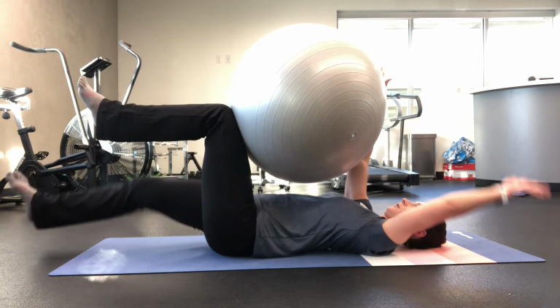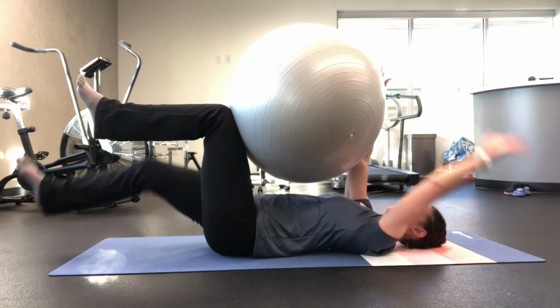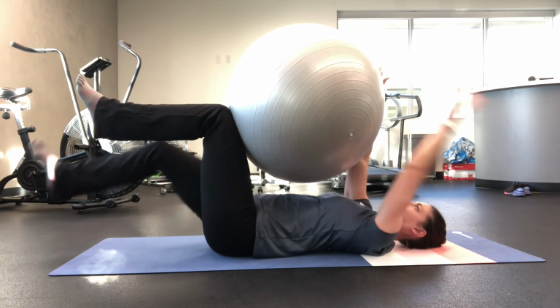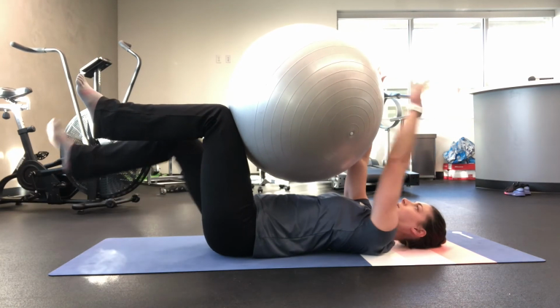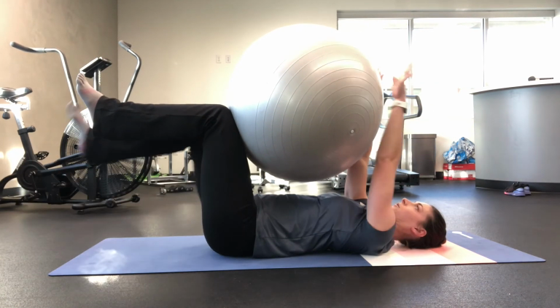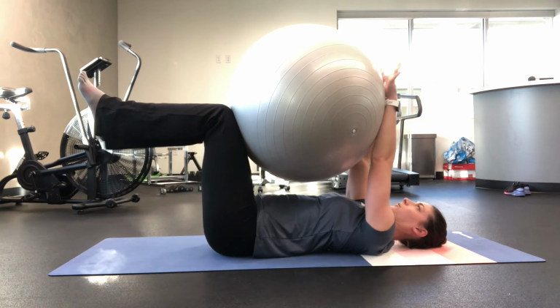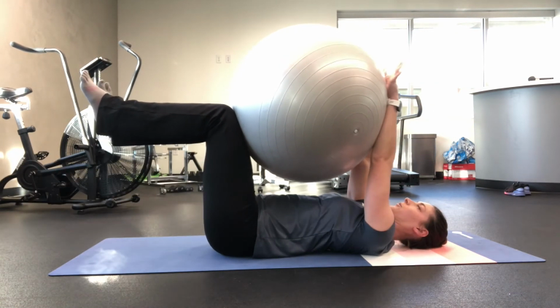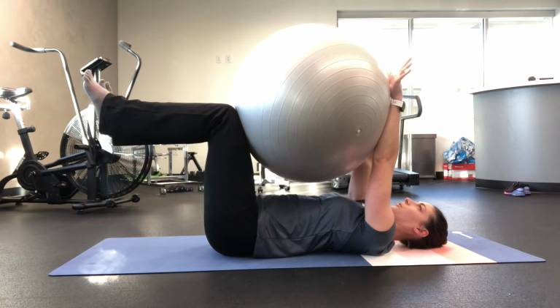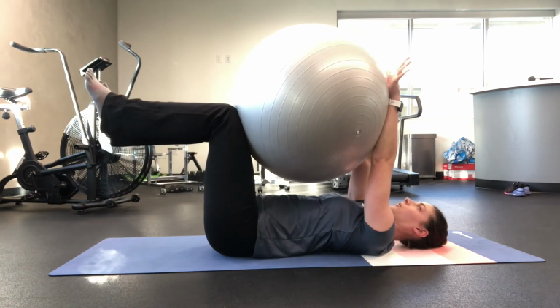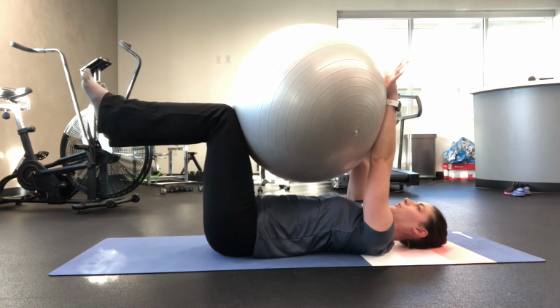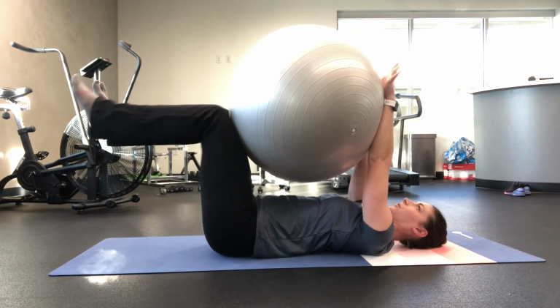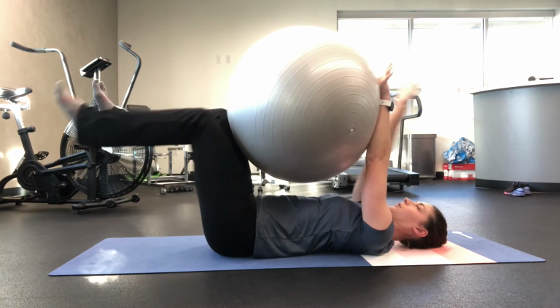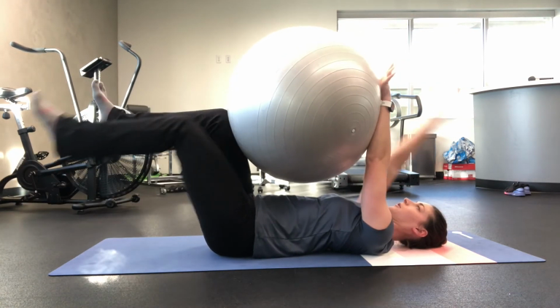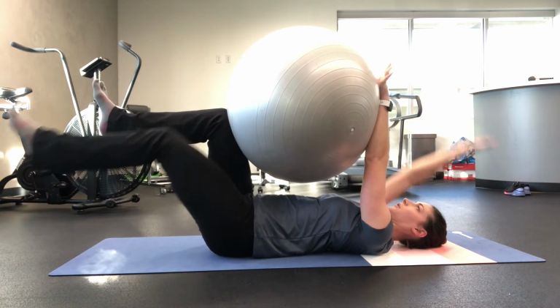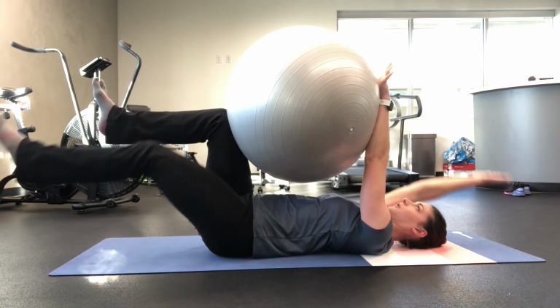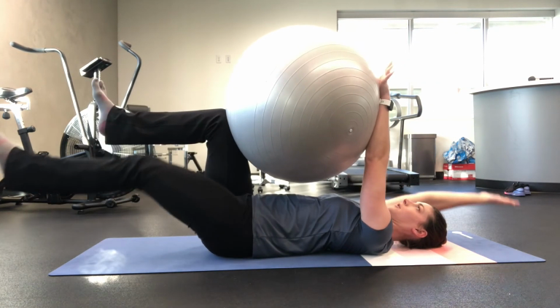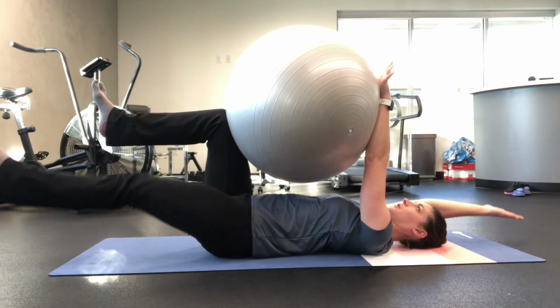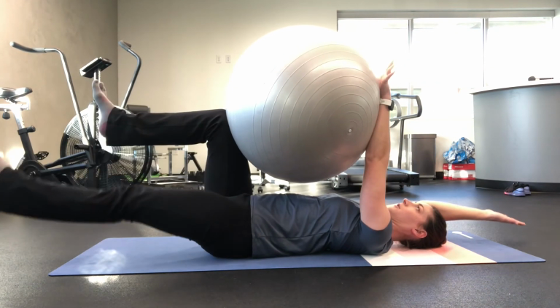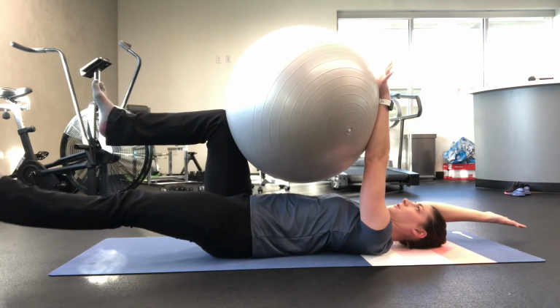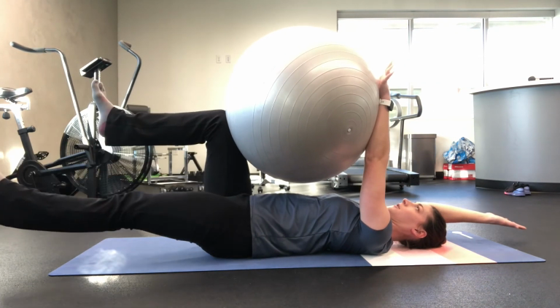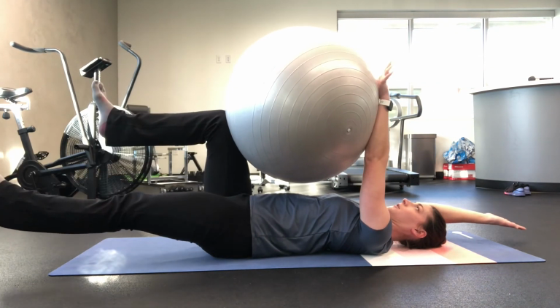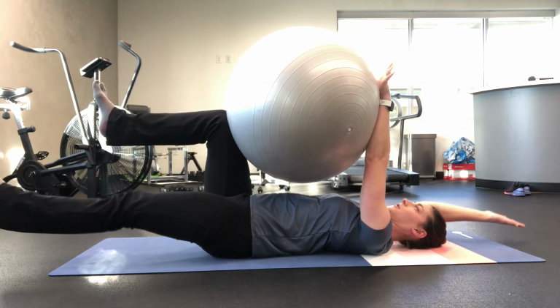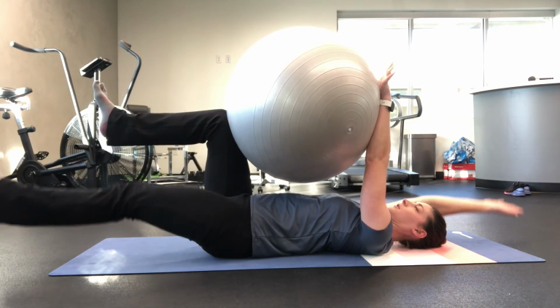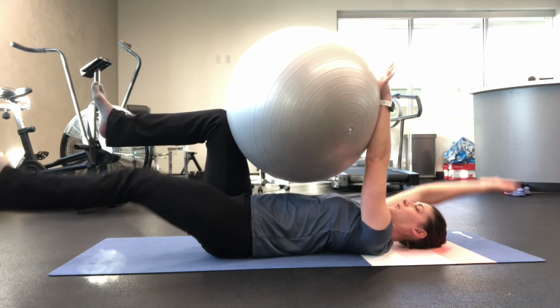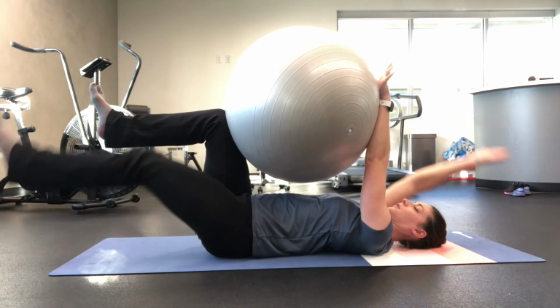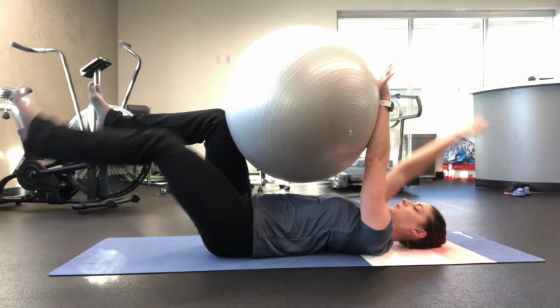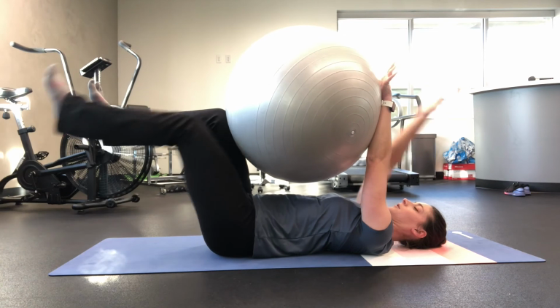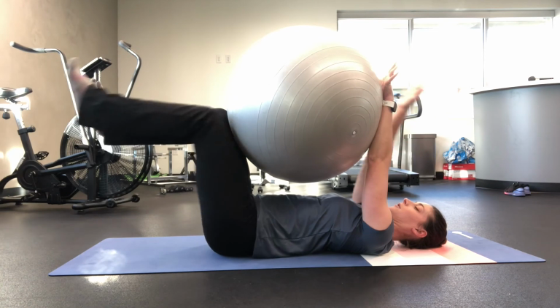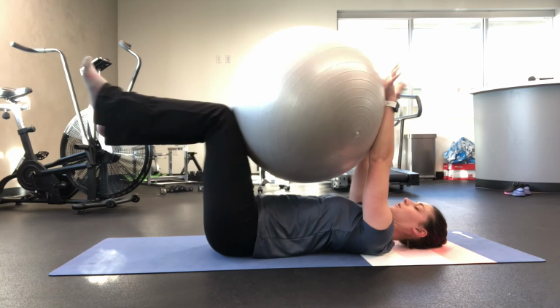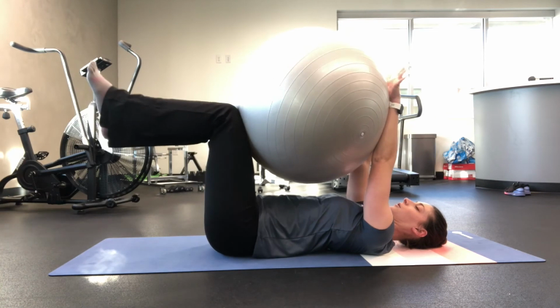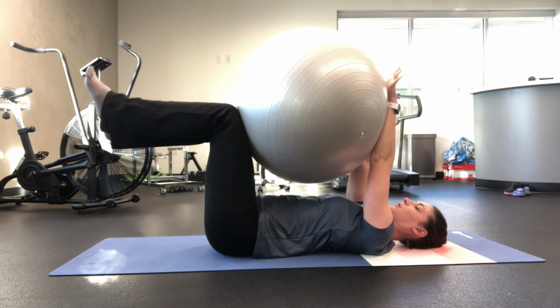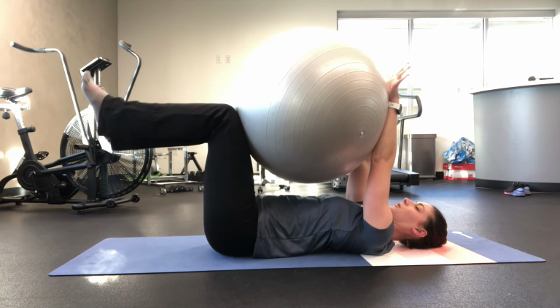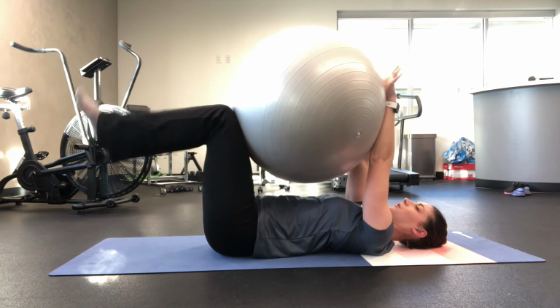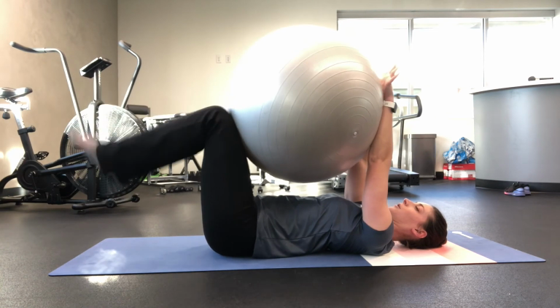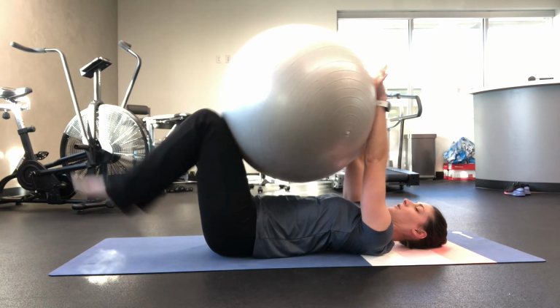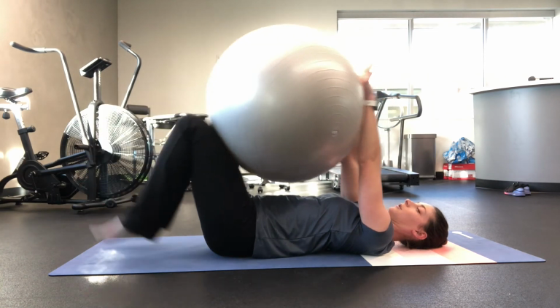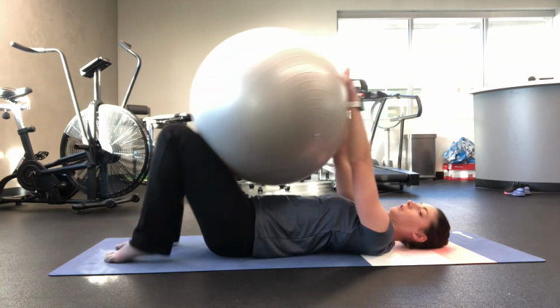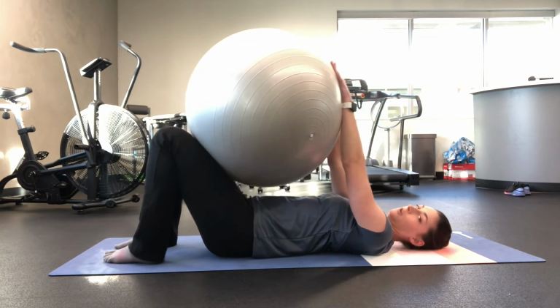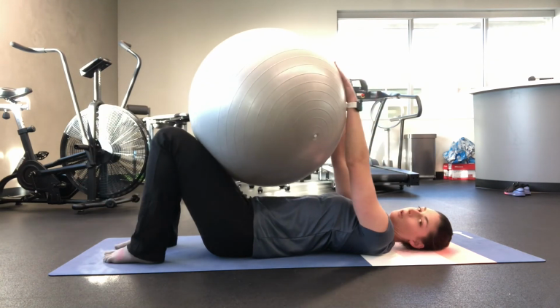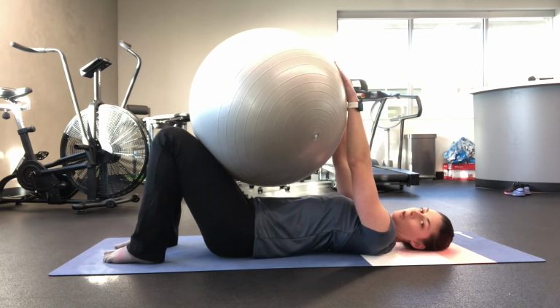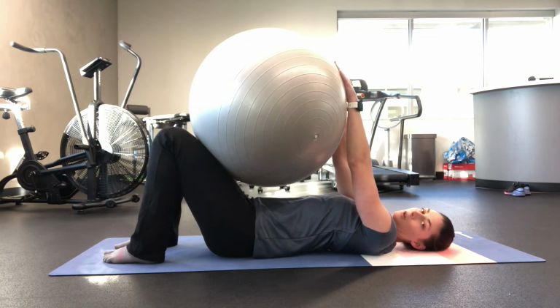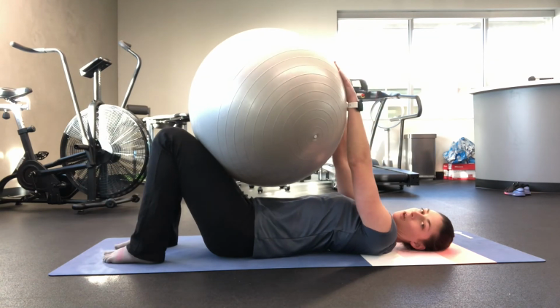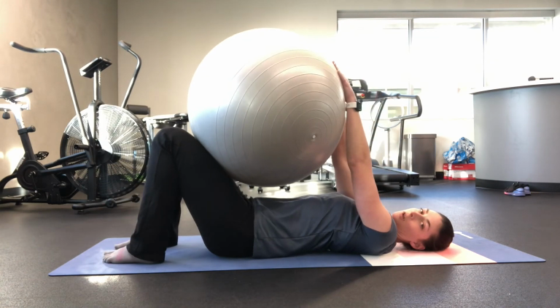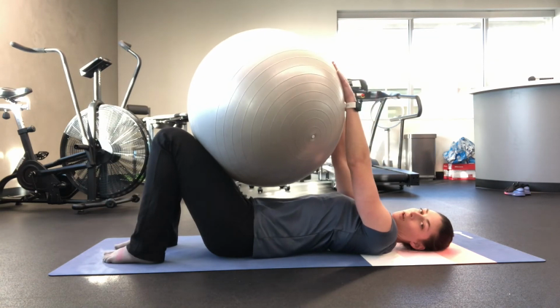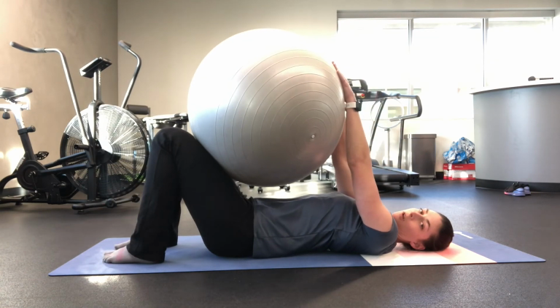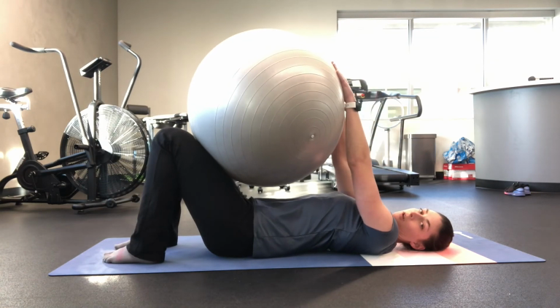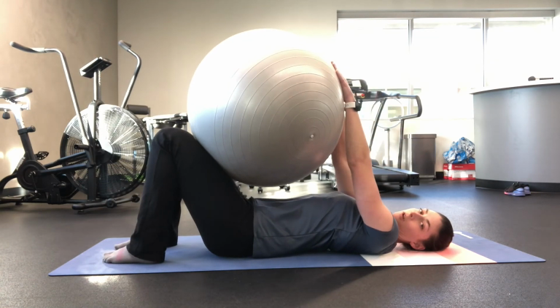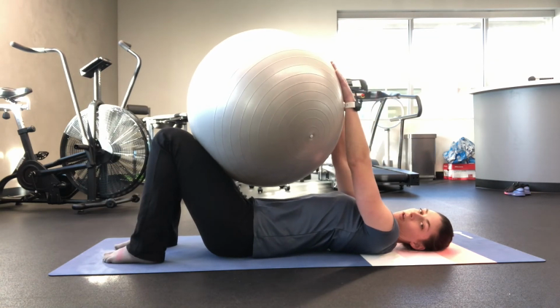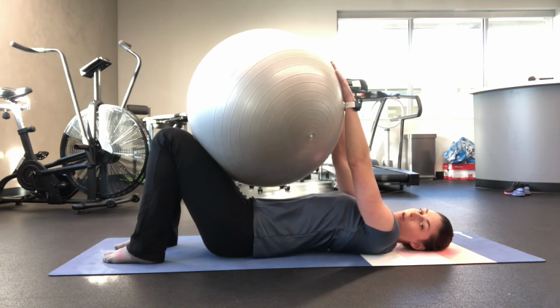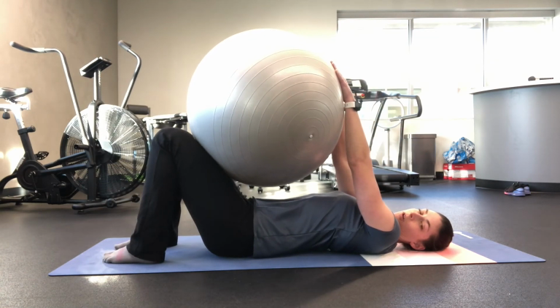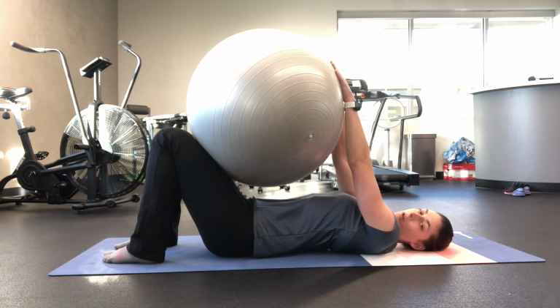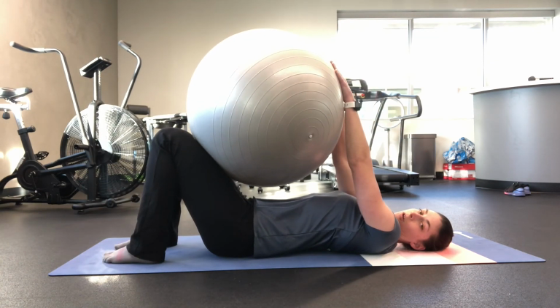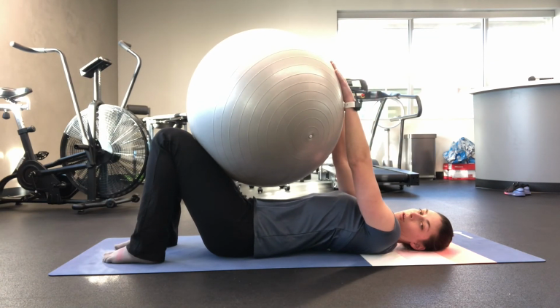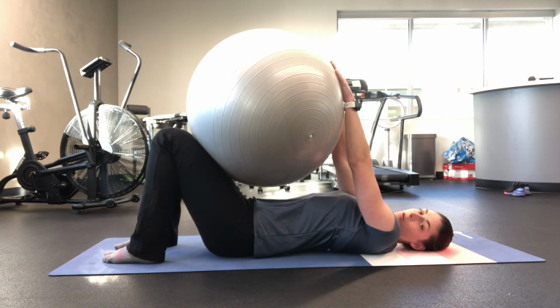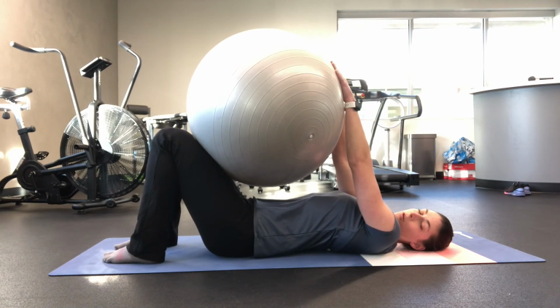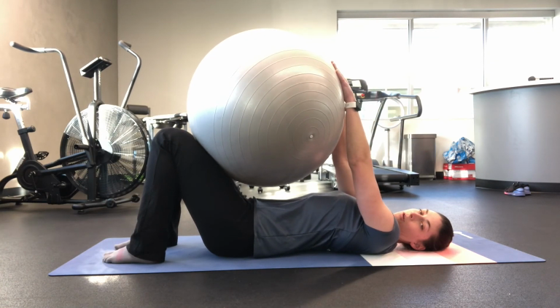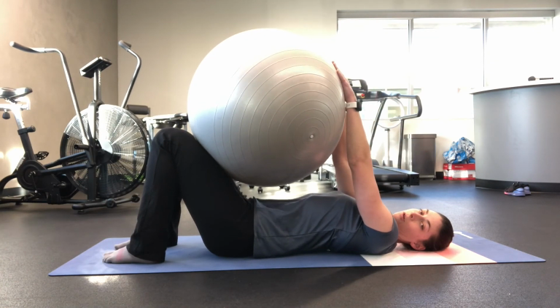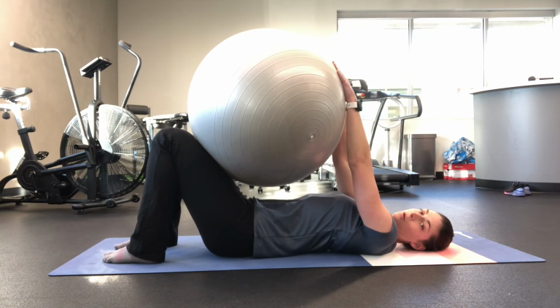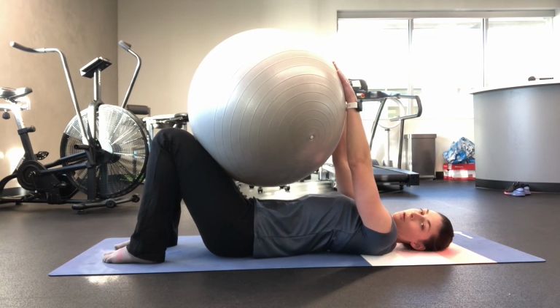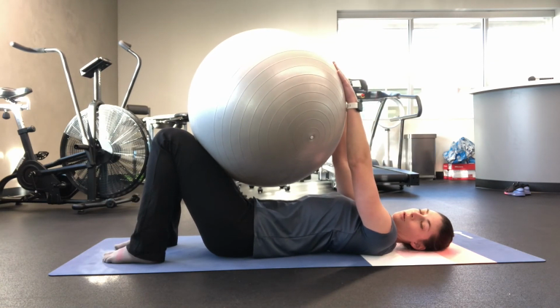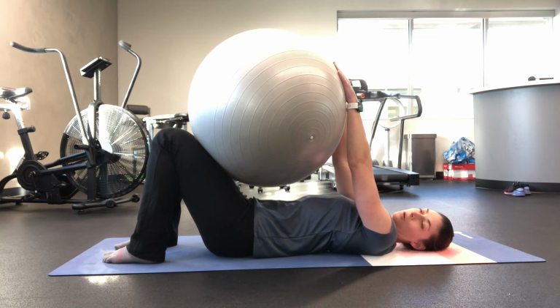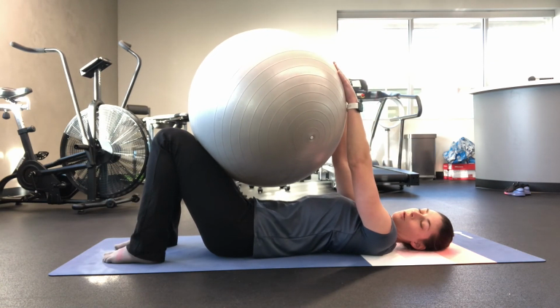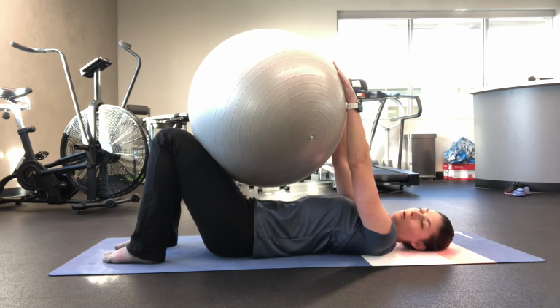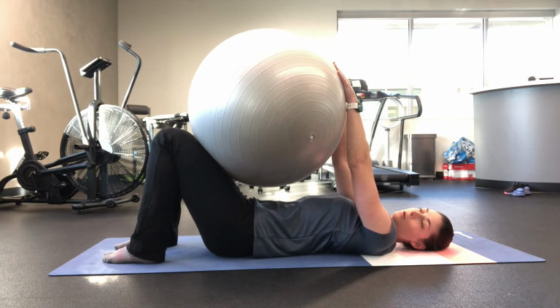This is an advancement, so make sure you can fully perform the Dying Bug before adding the ball.